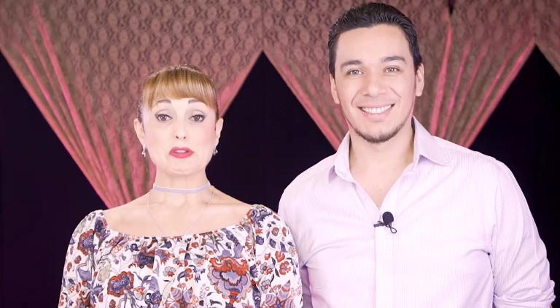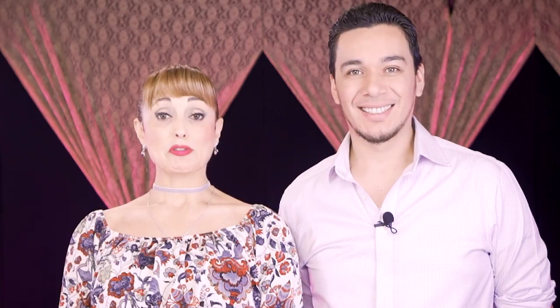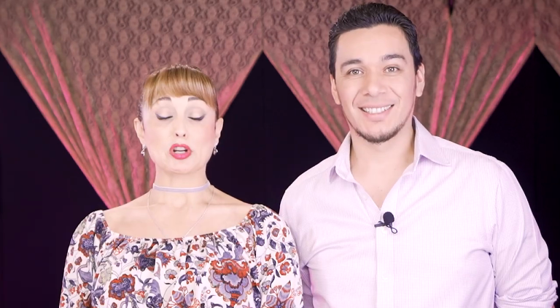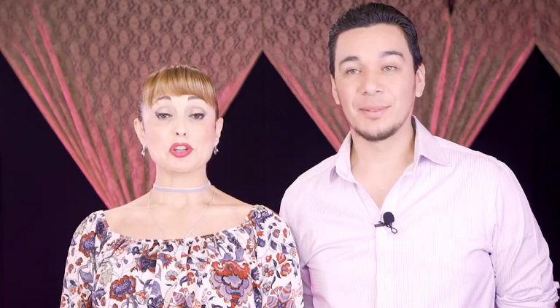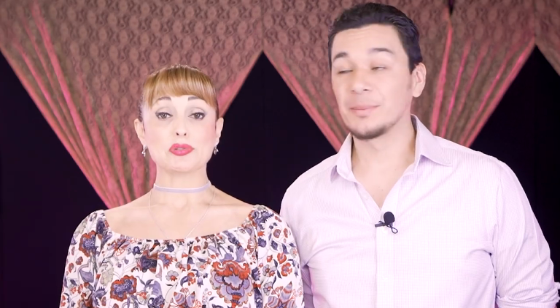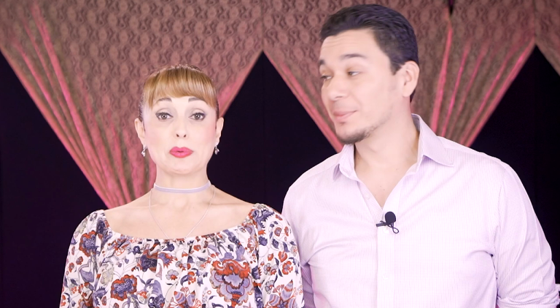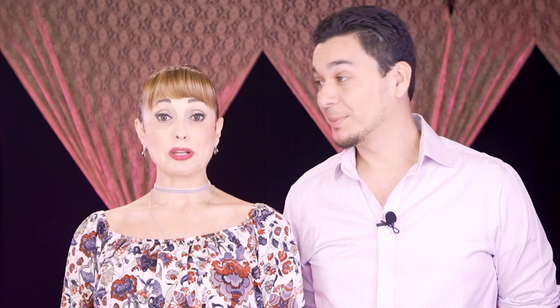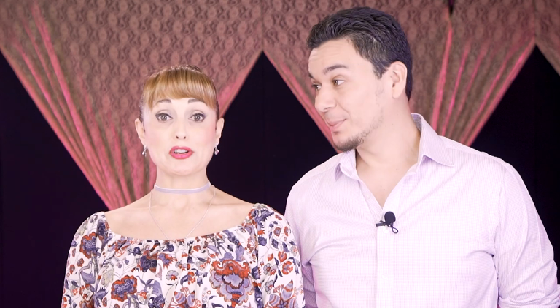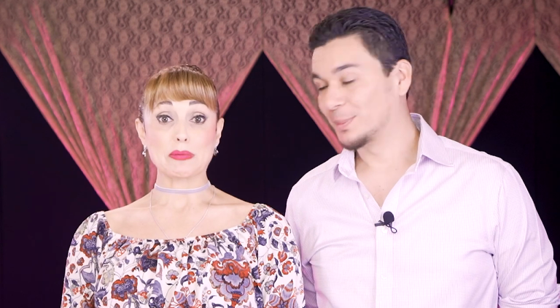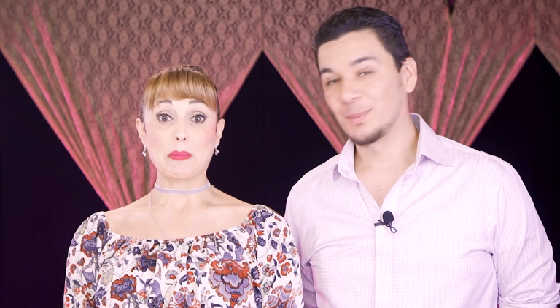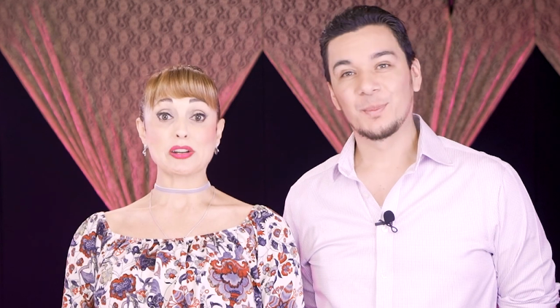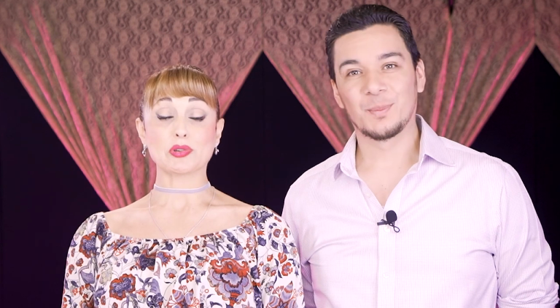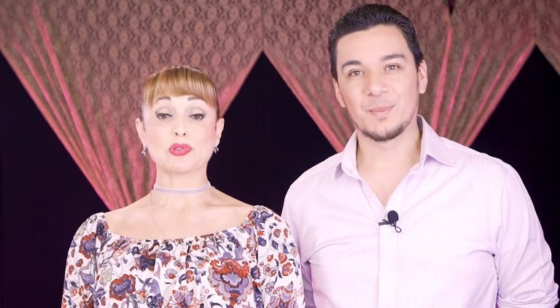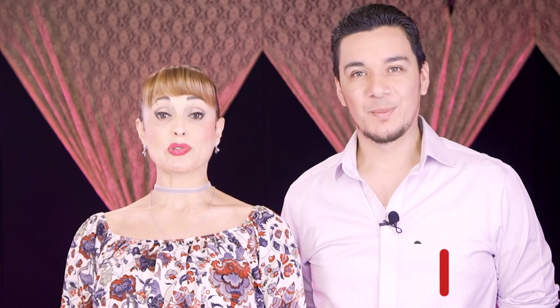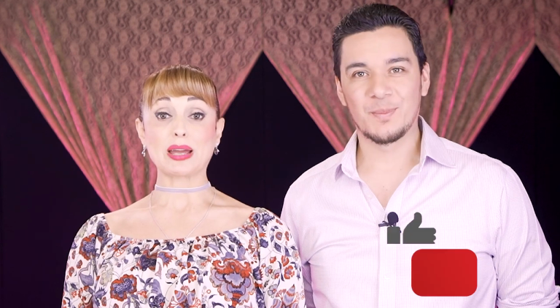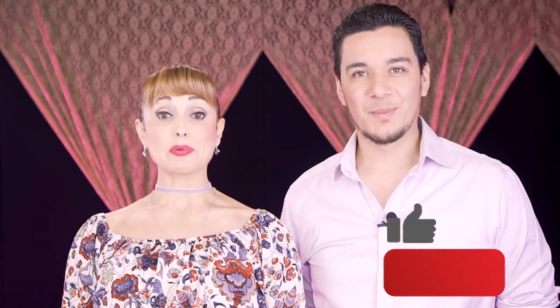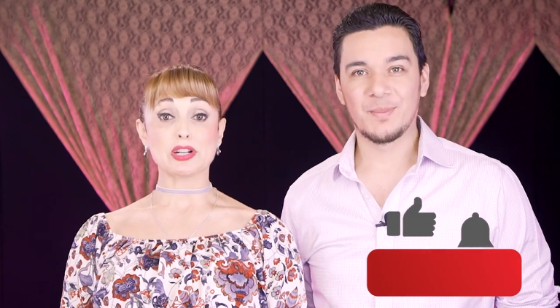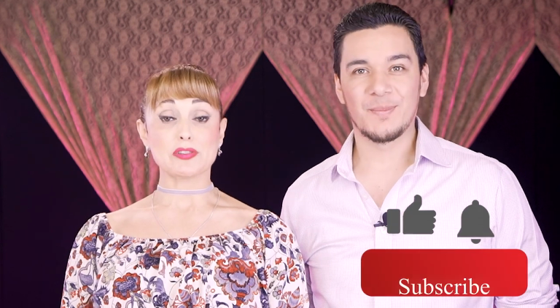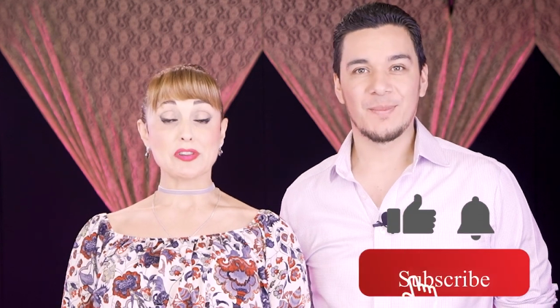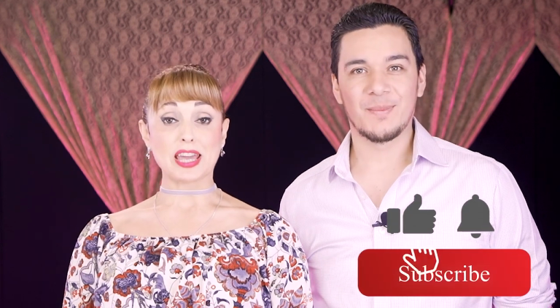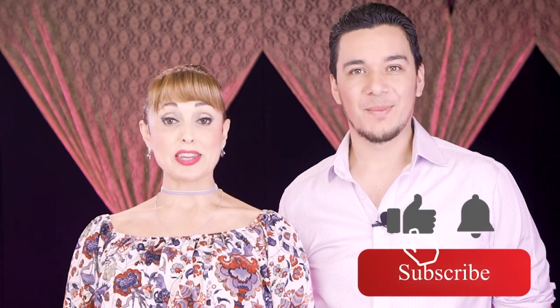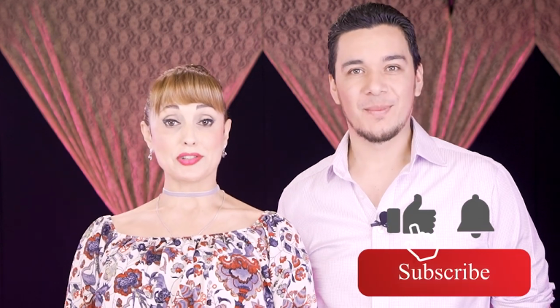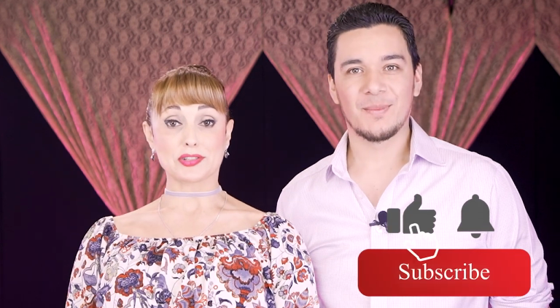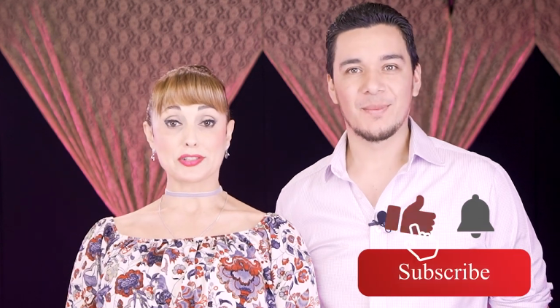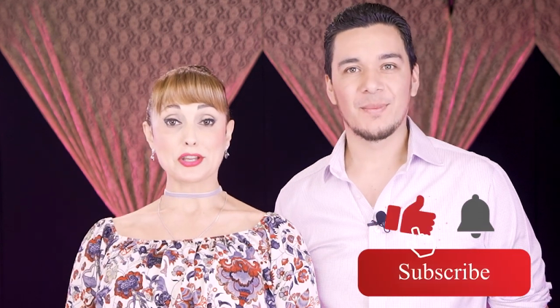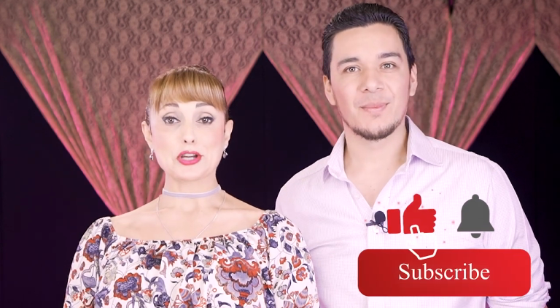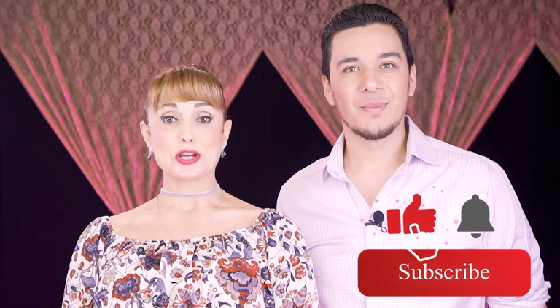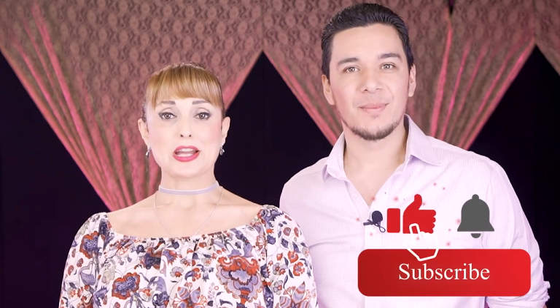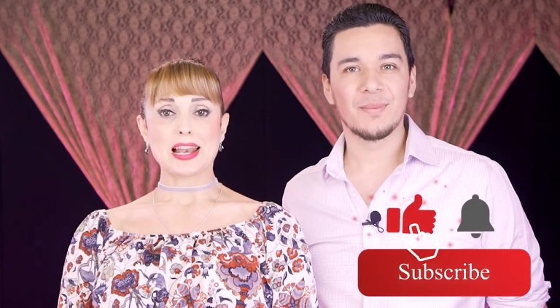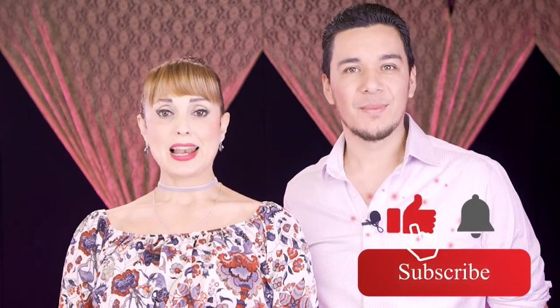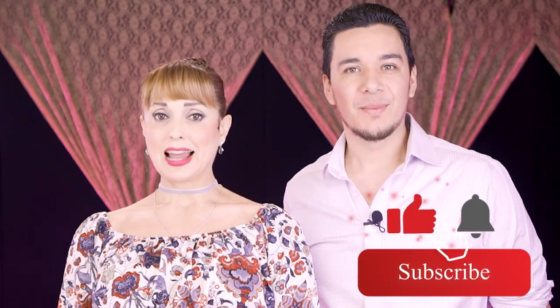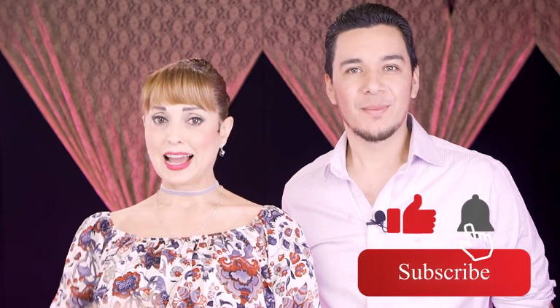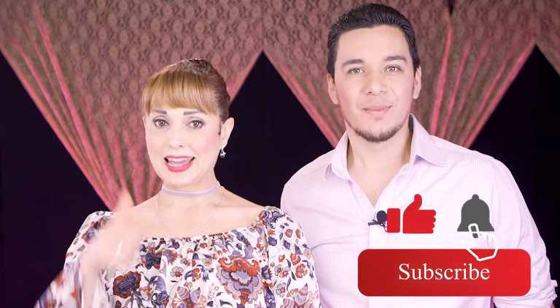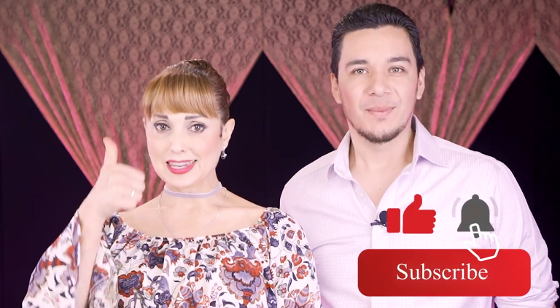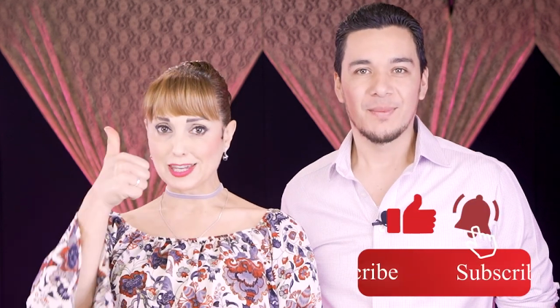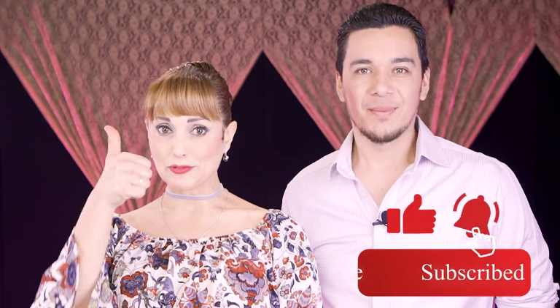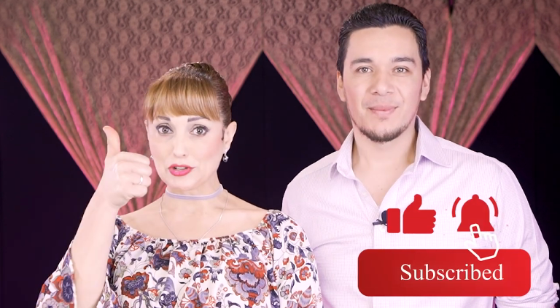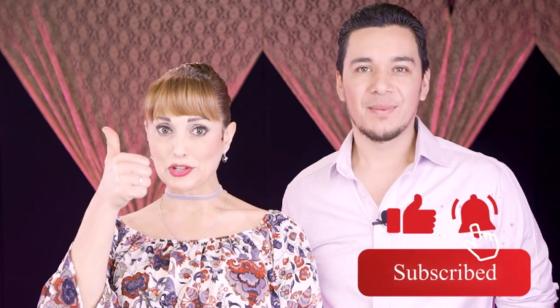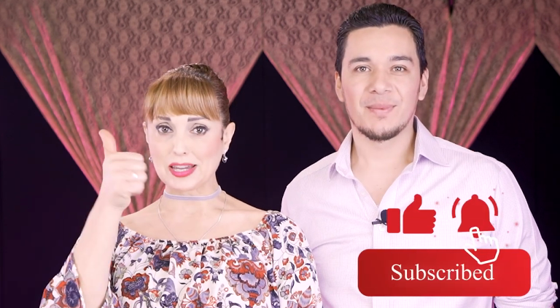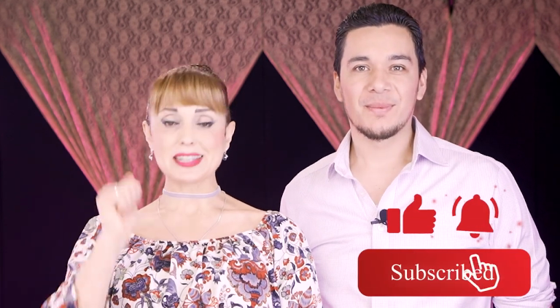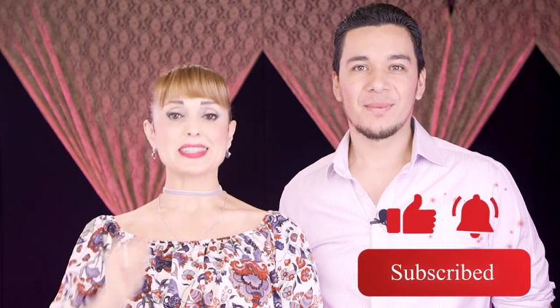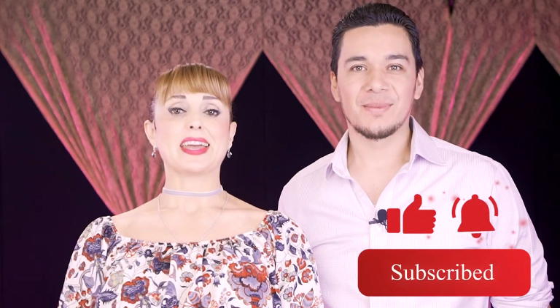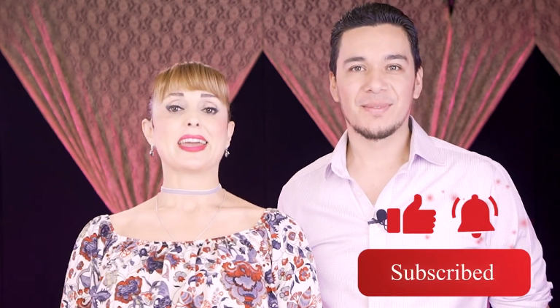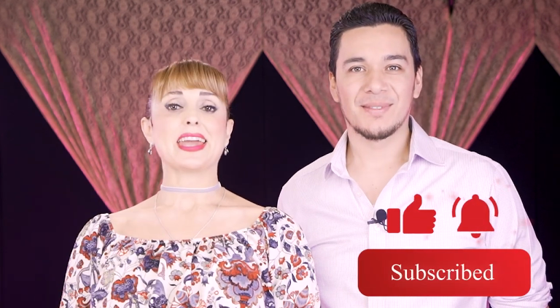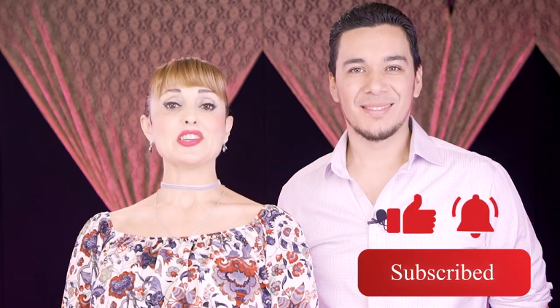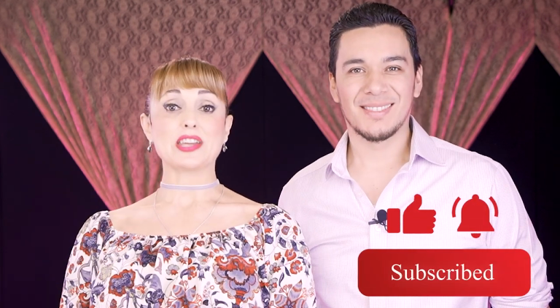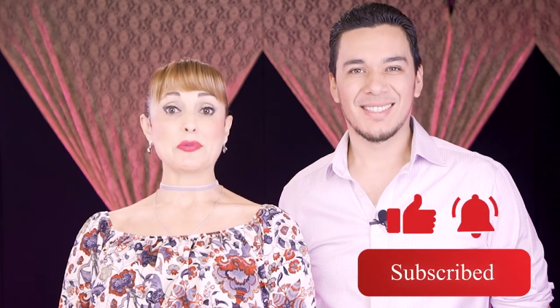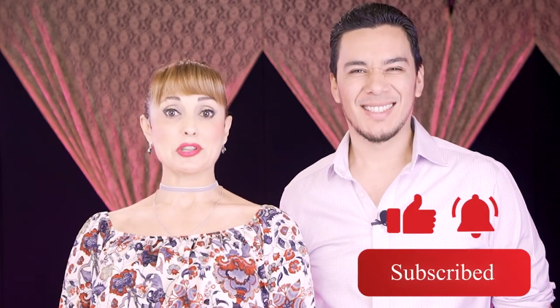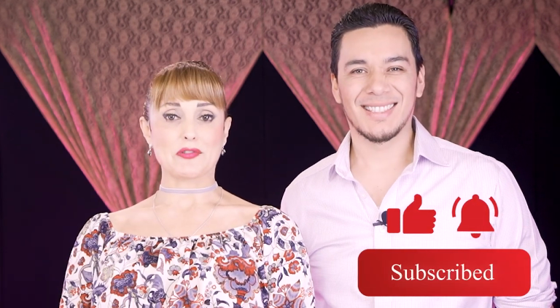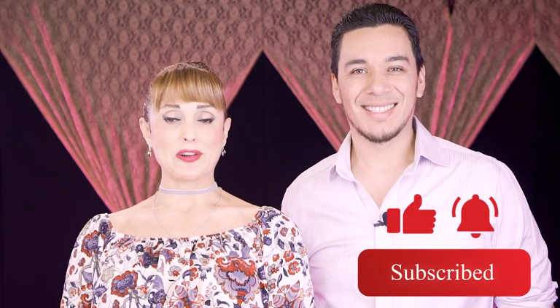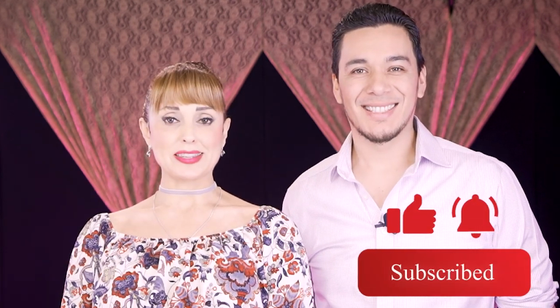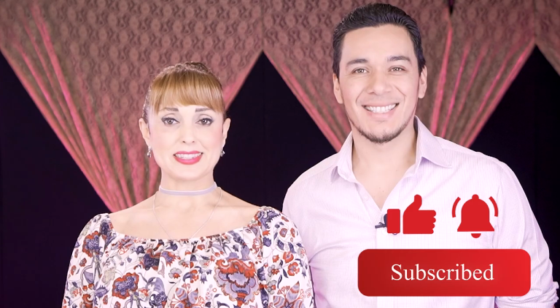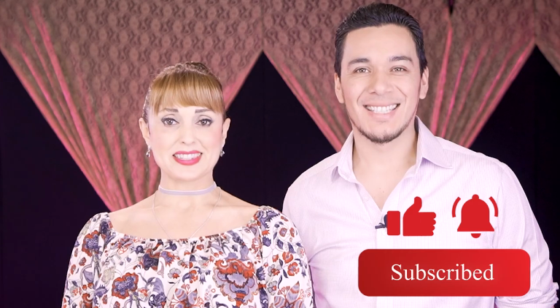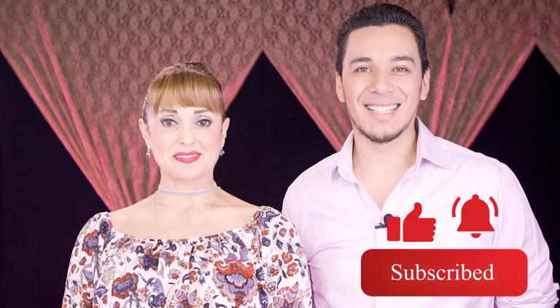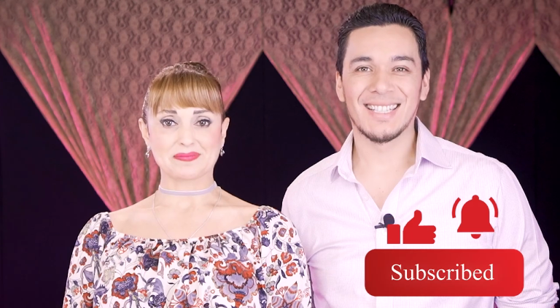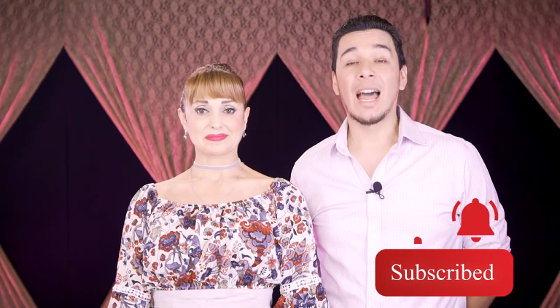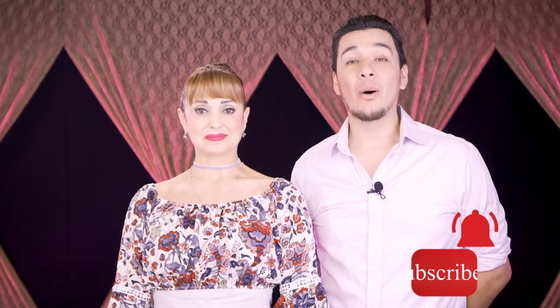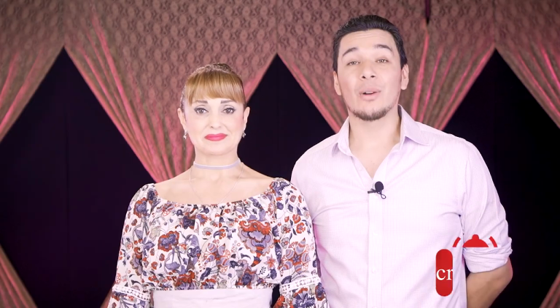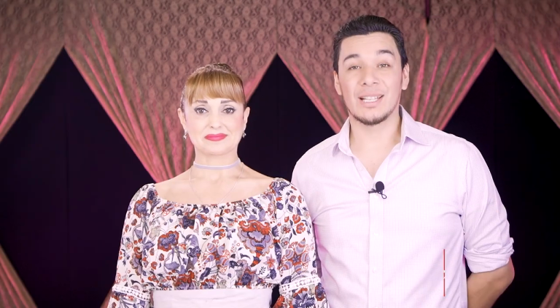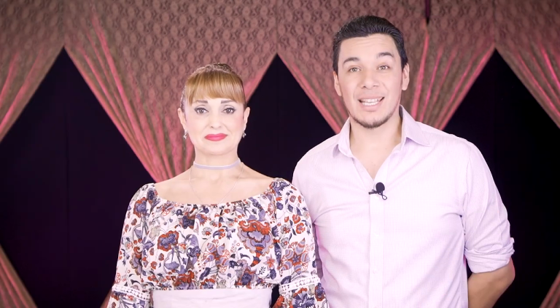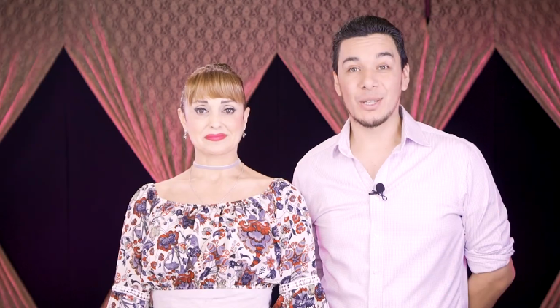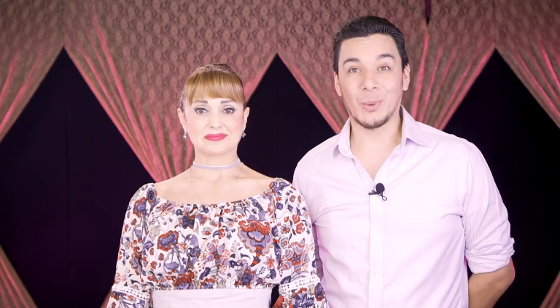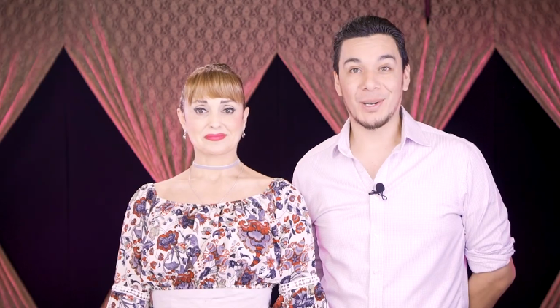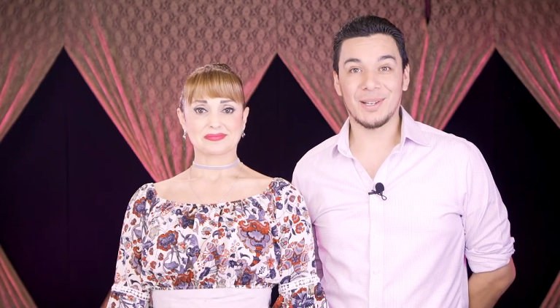But before going to the video, remember to subscribe with notifications, like if you enjoy it and share with your friends. Now let's get to work.